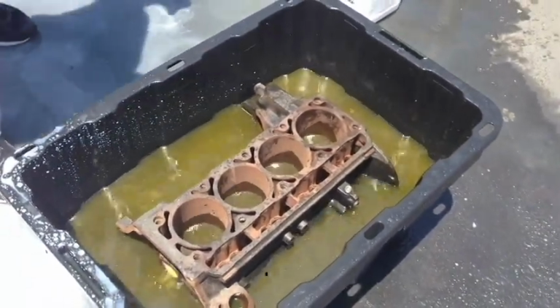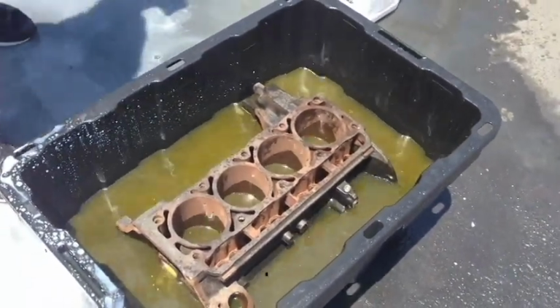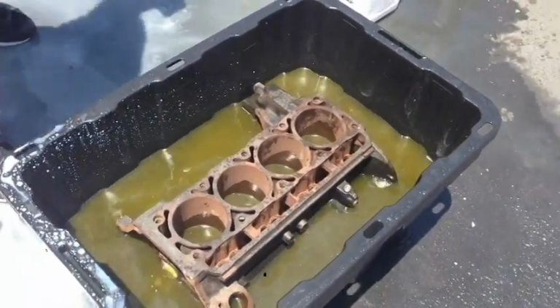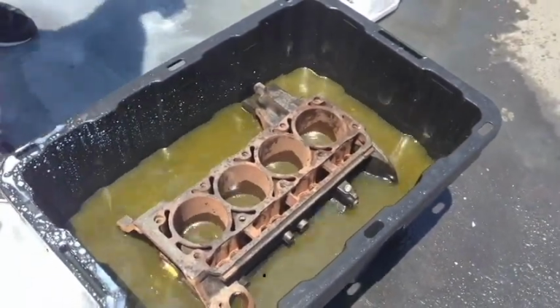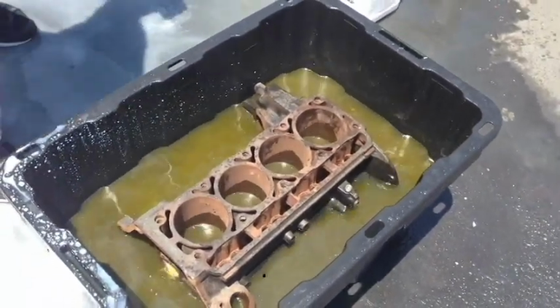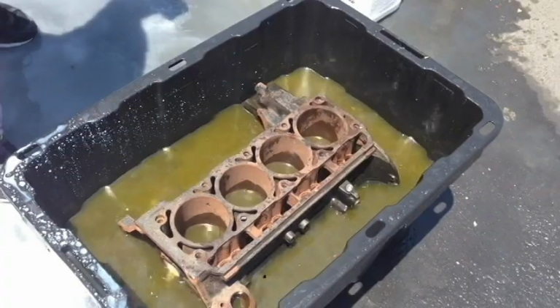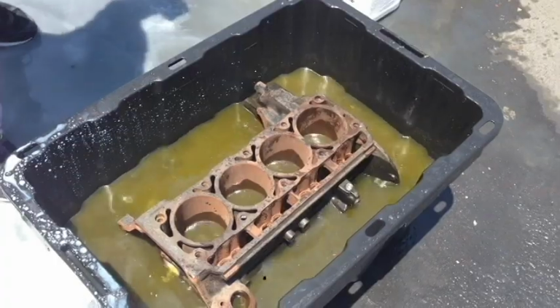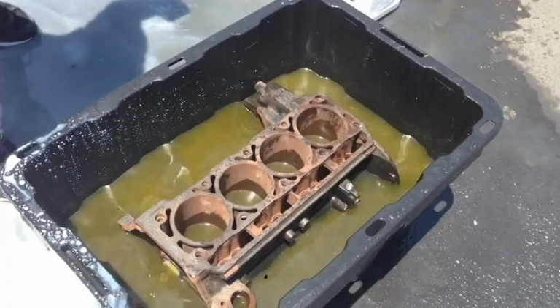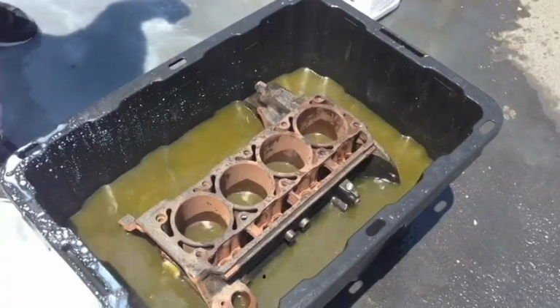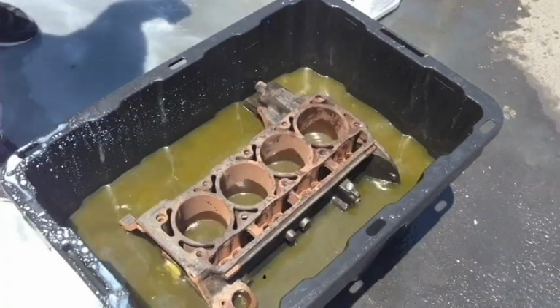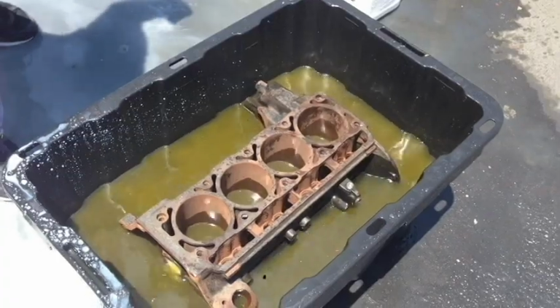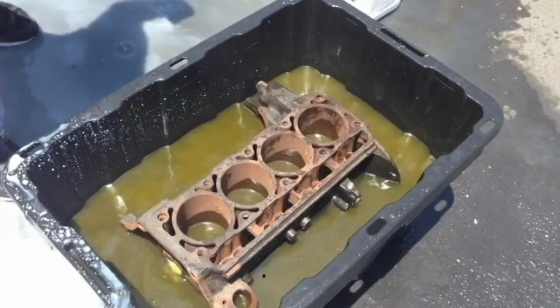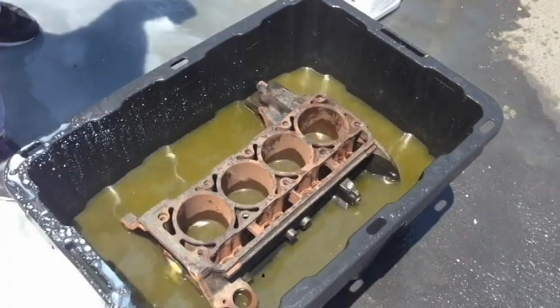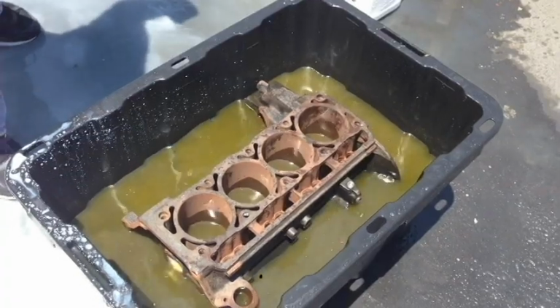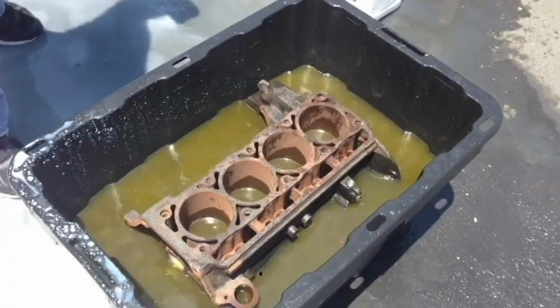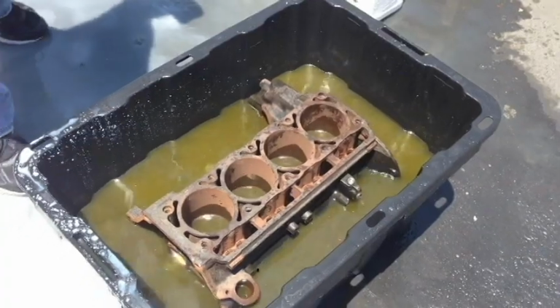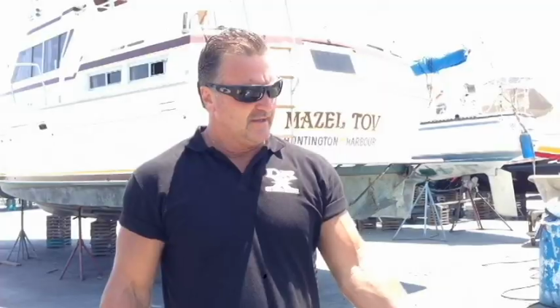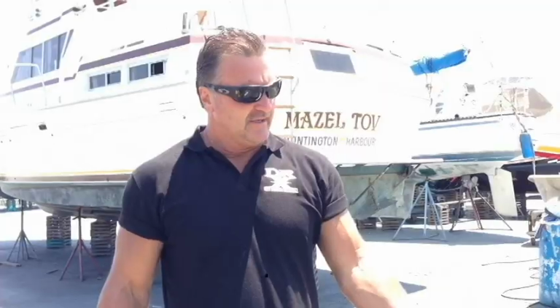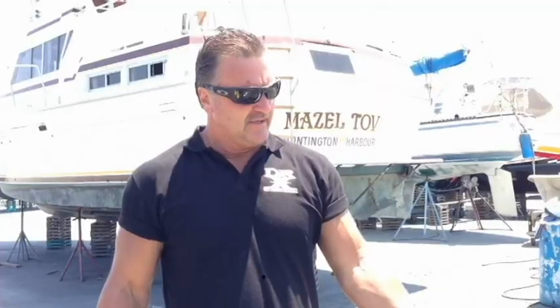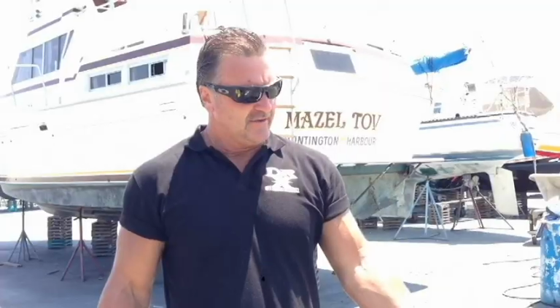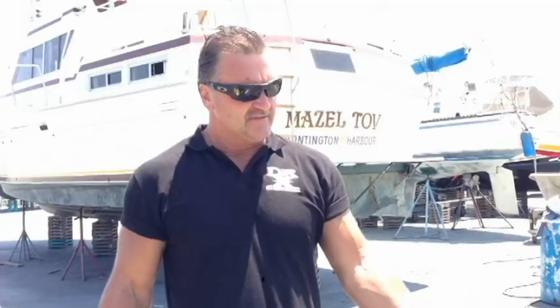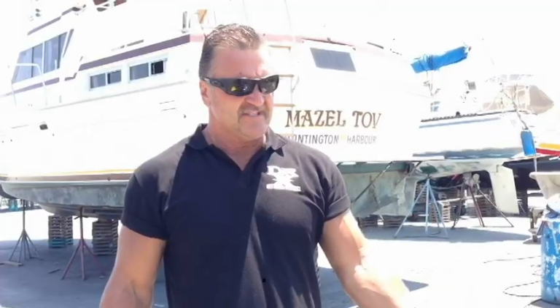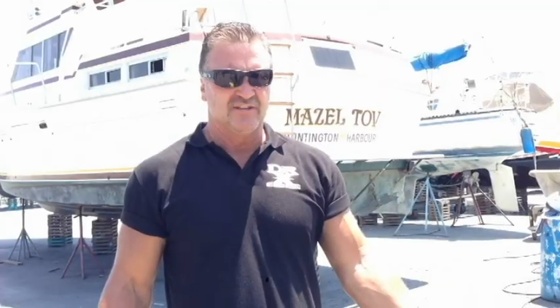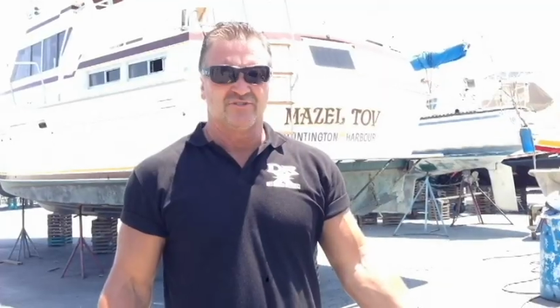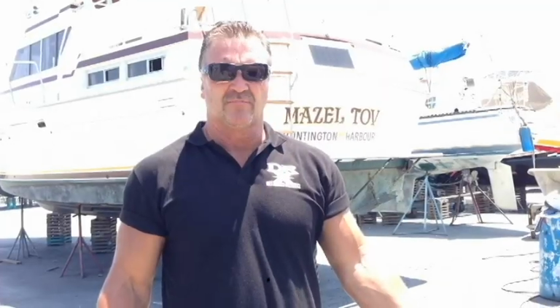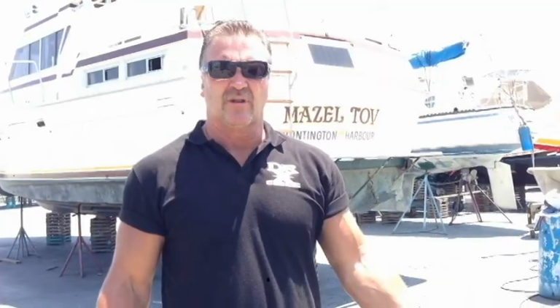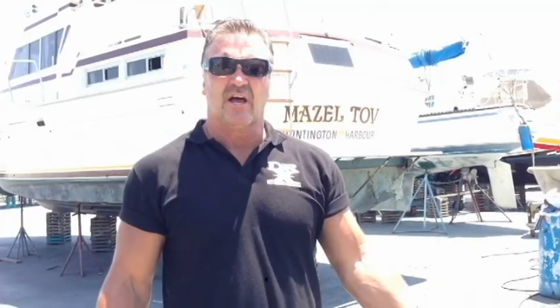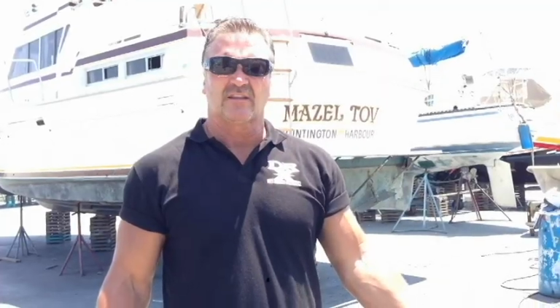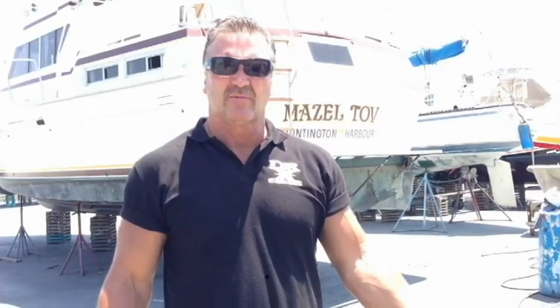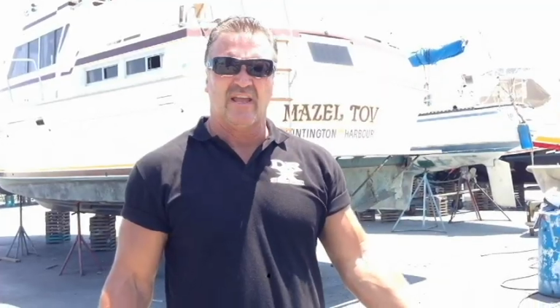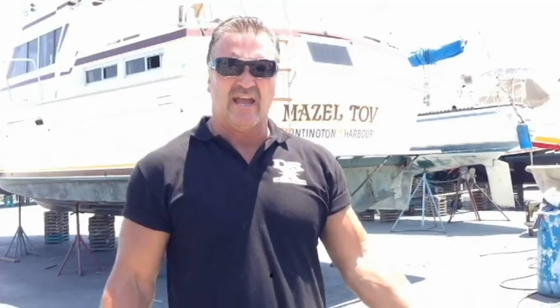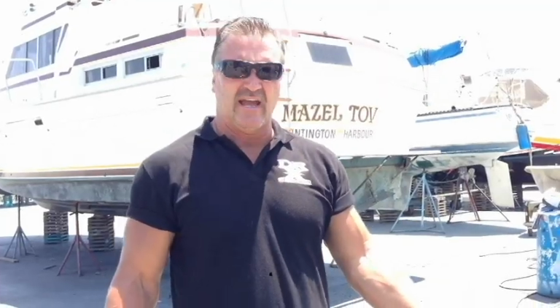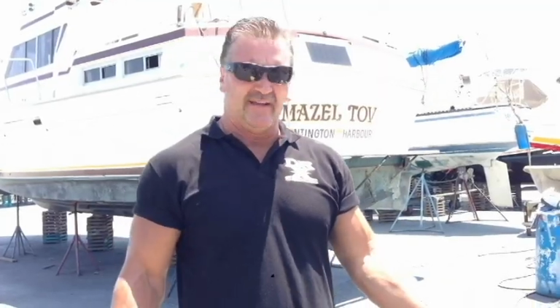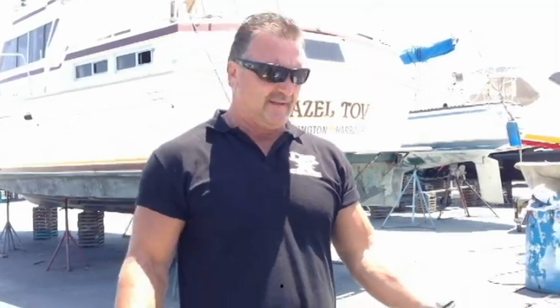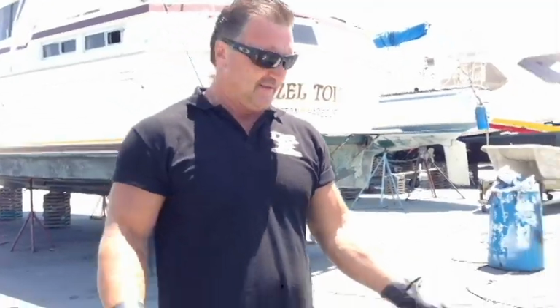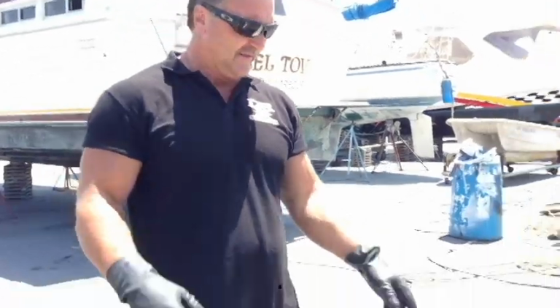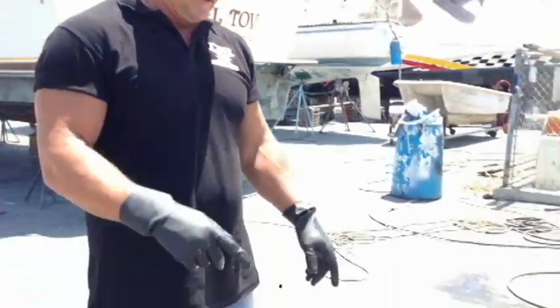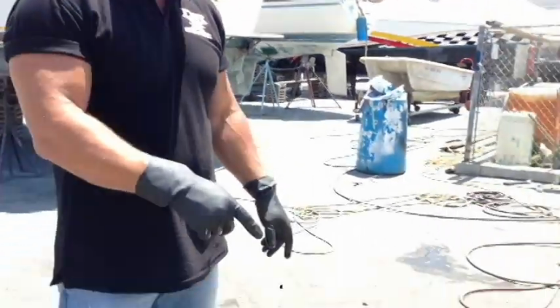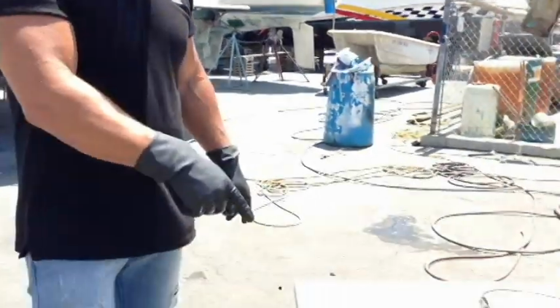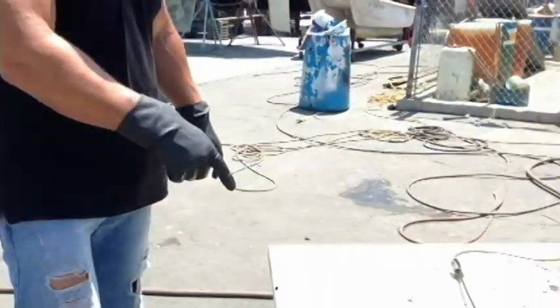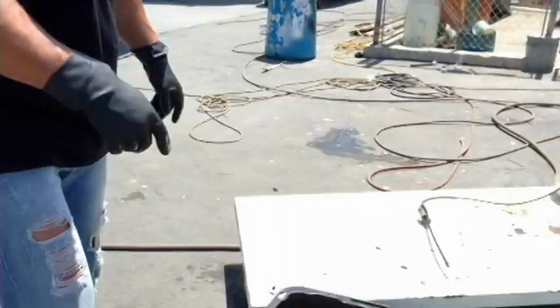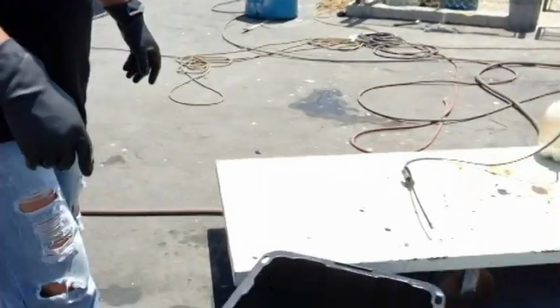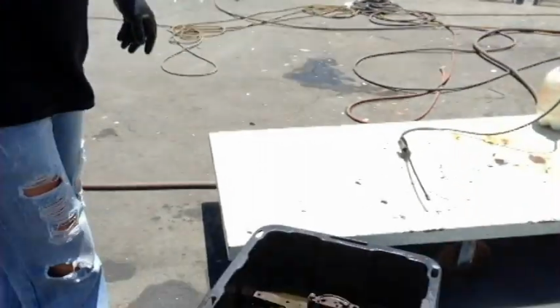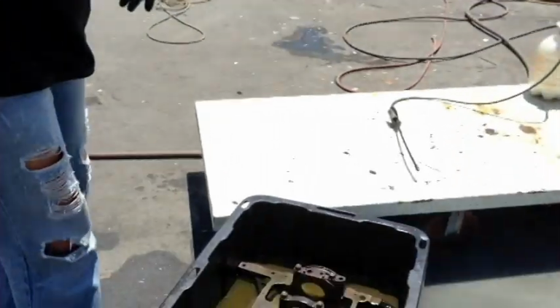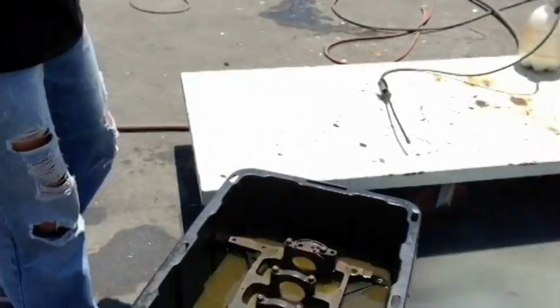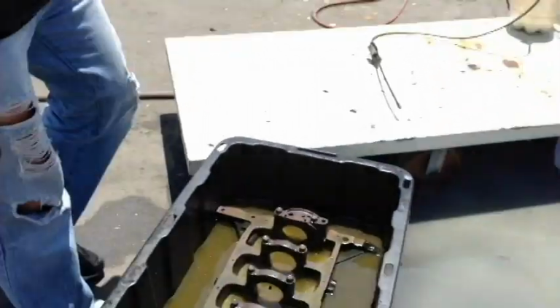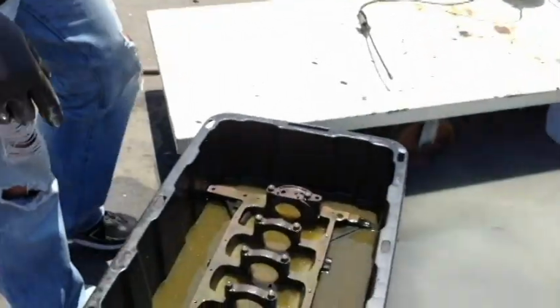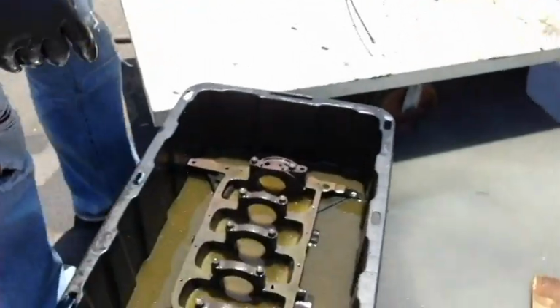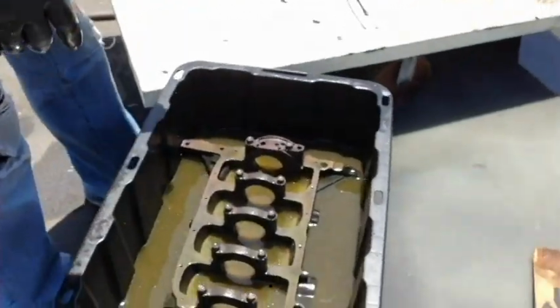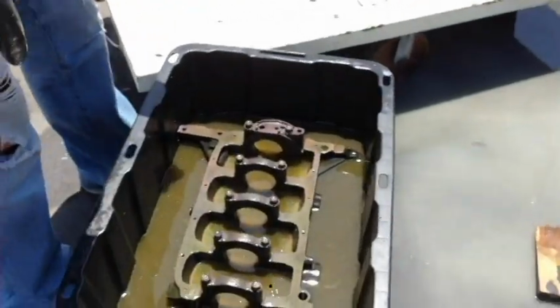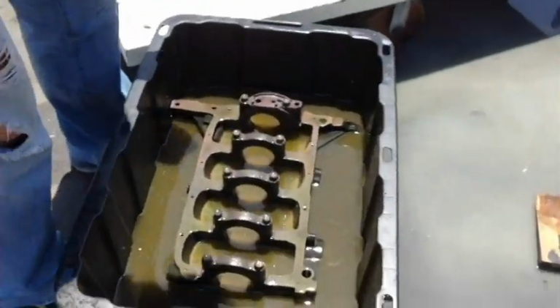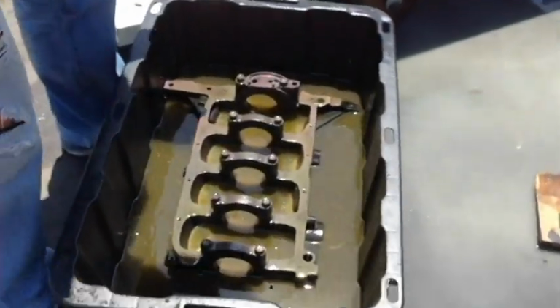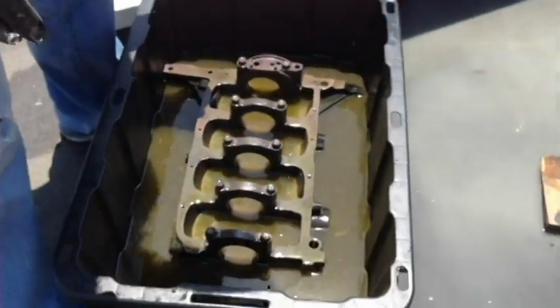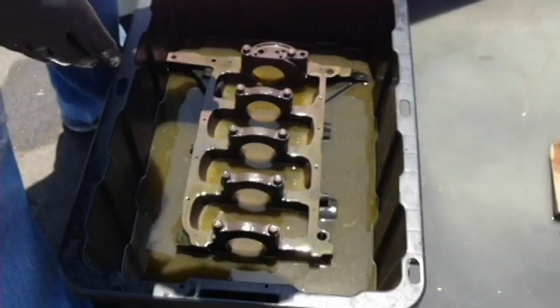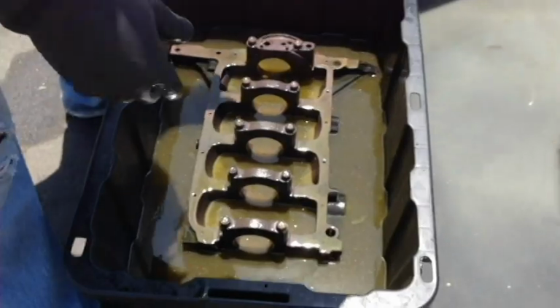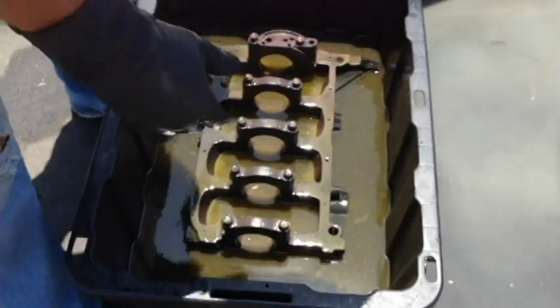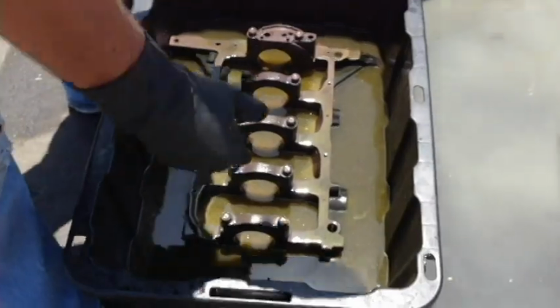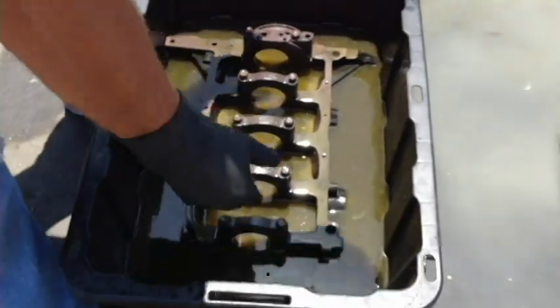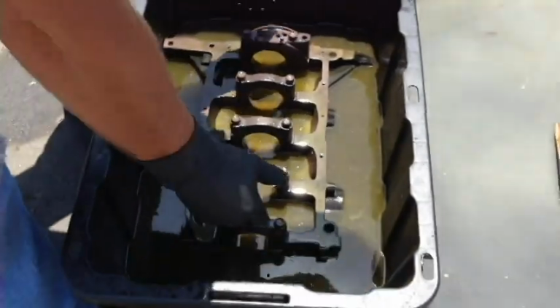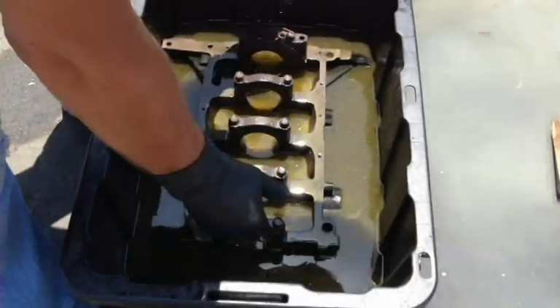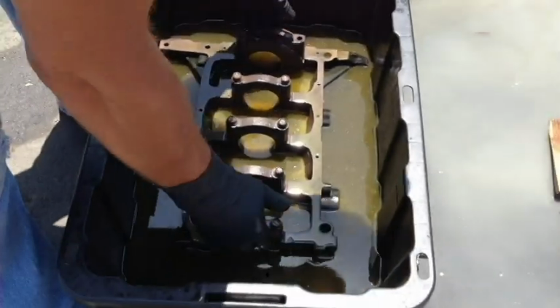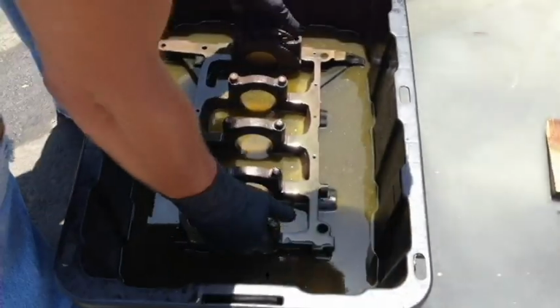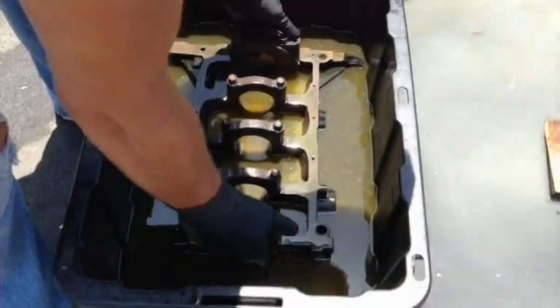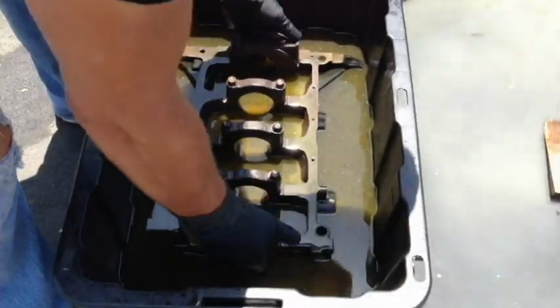This baby is going to be like brand new. Here's the engine block that we had soaked in 17 minutes.